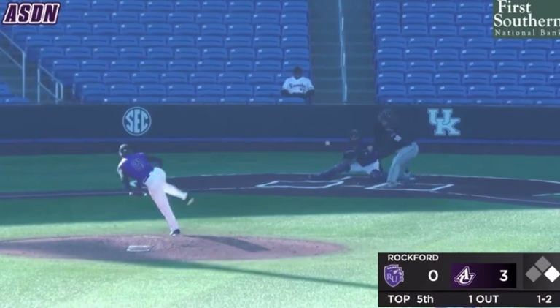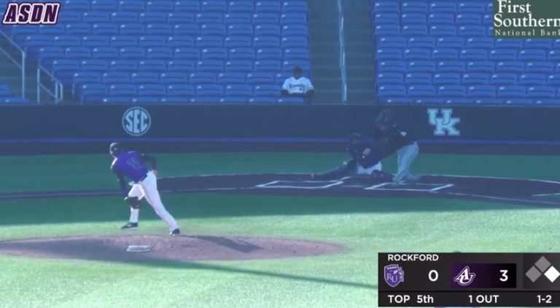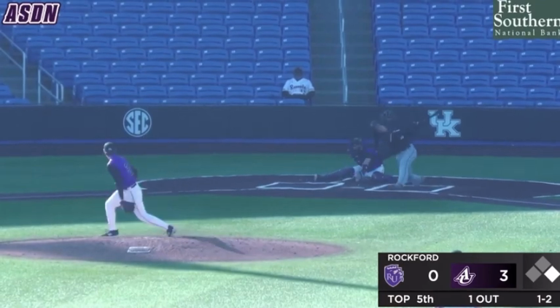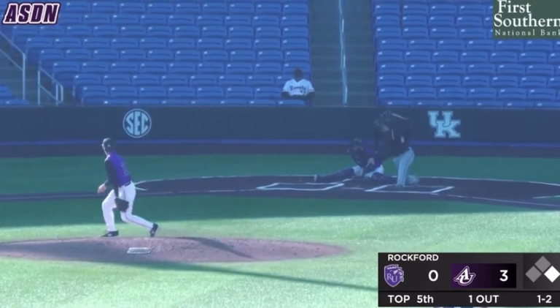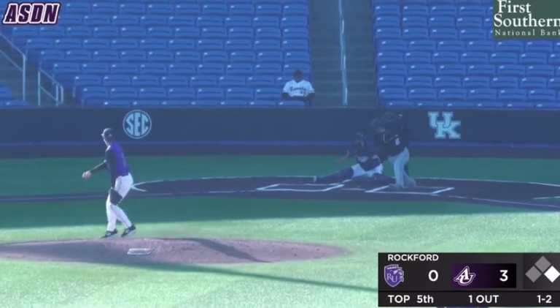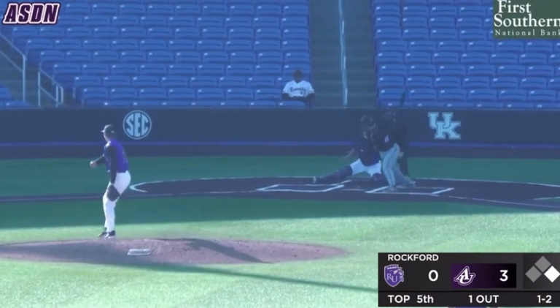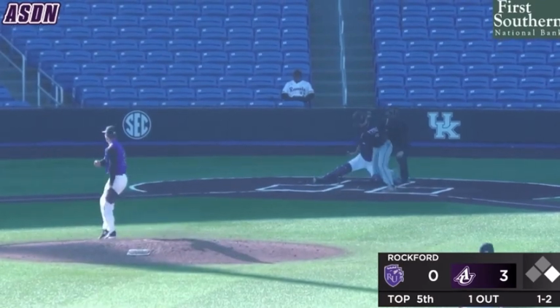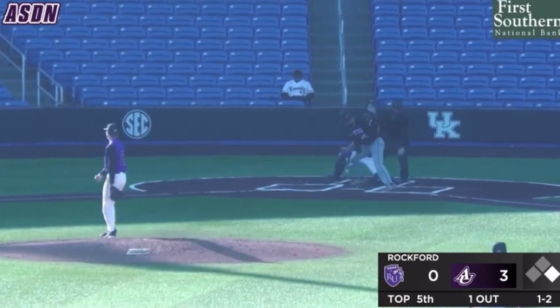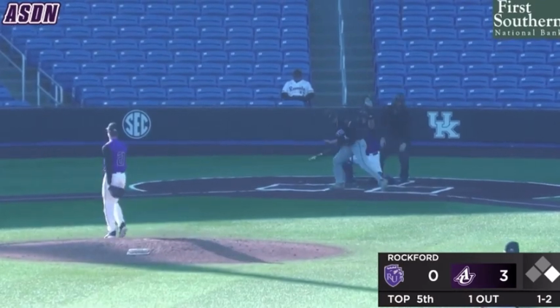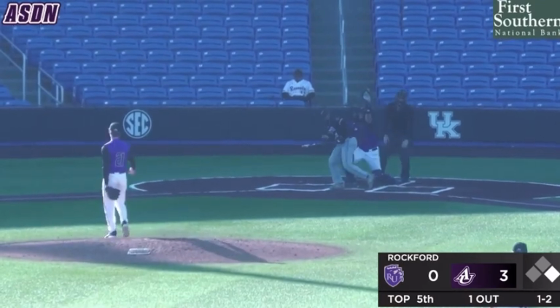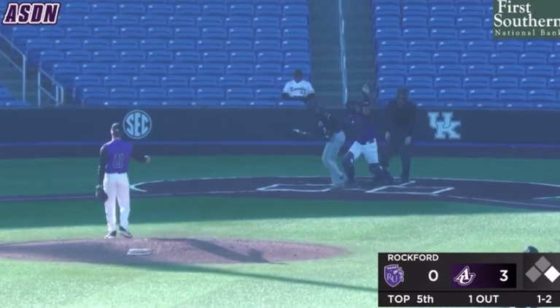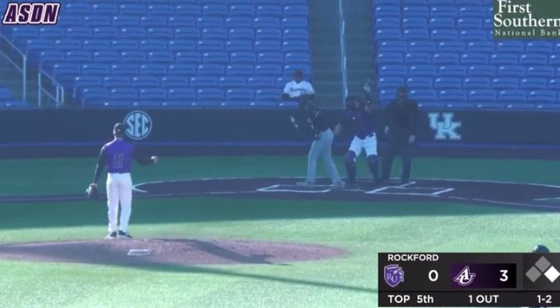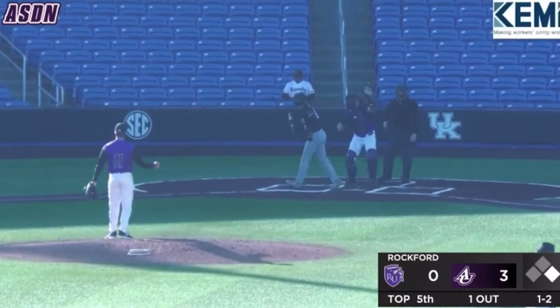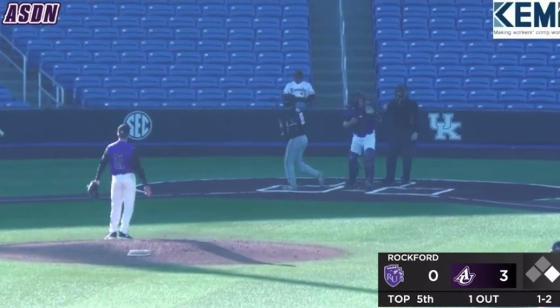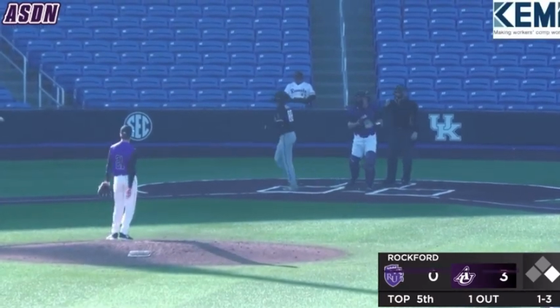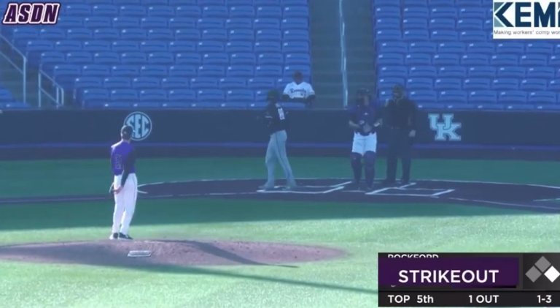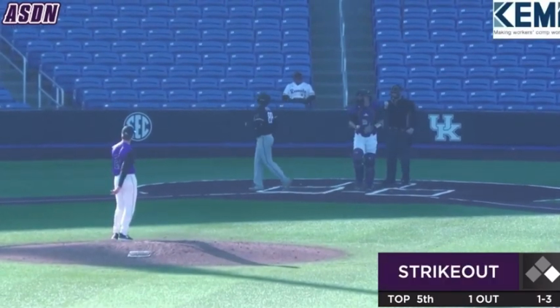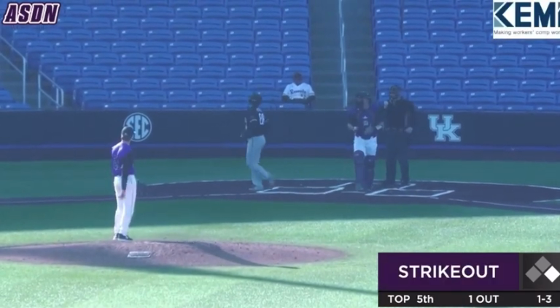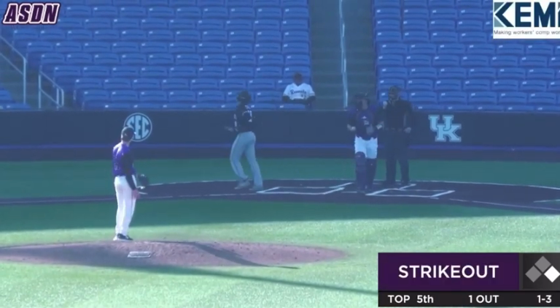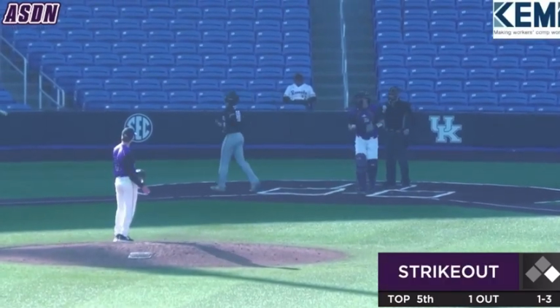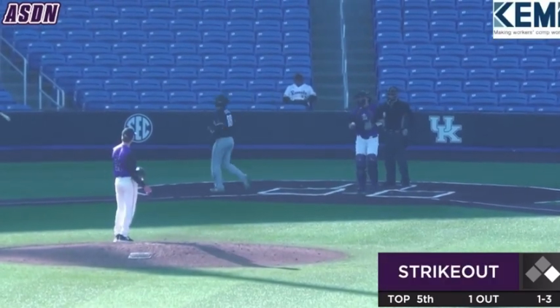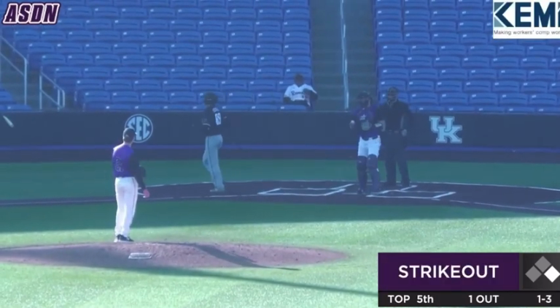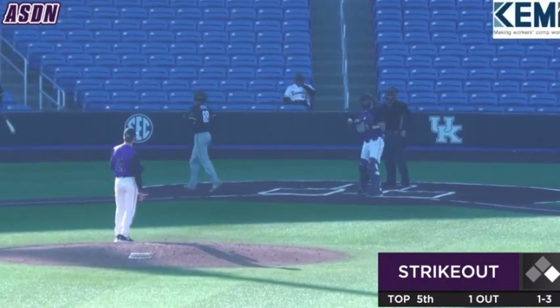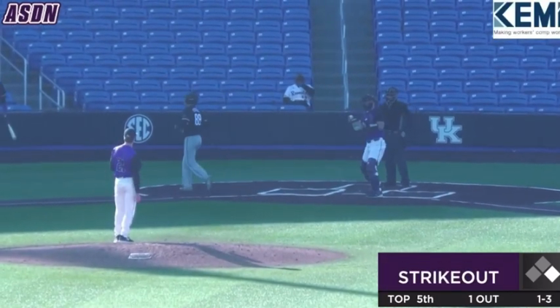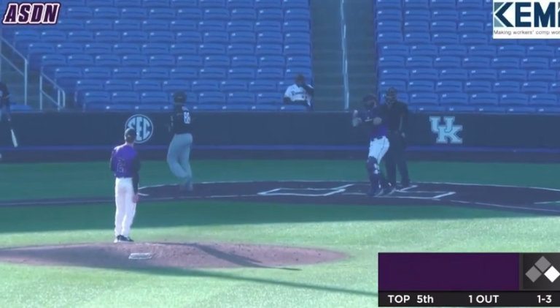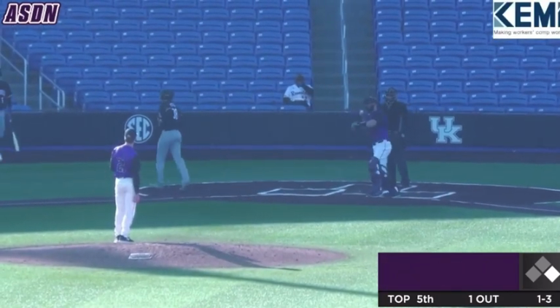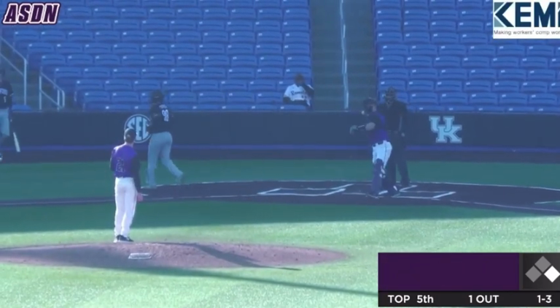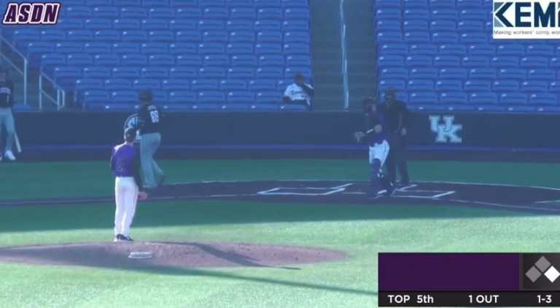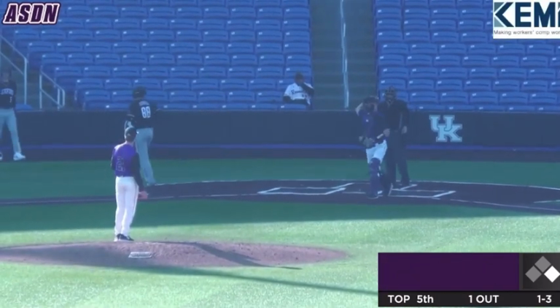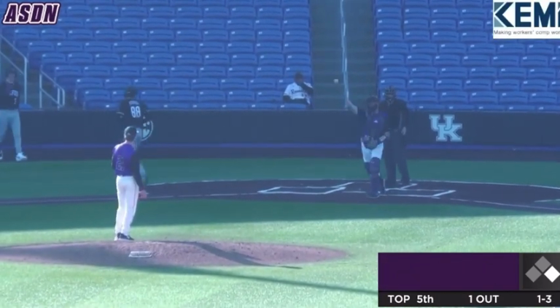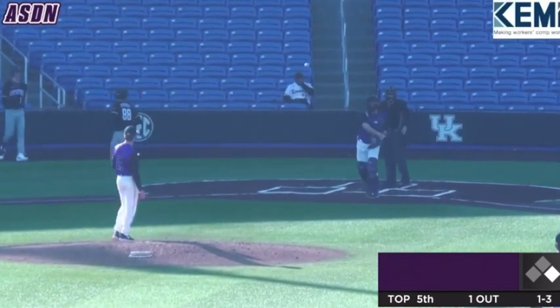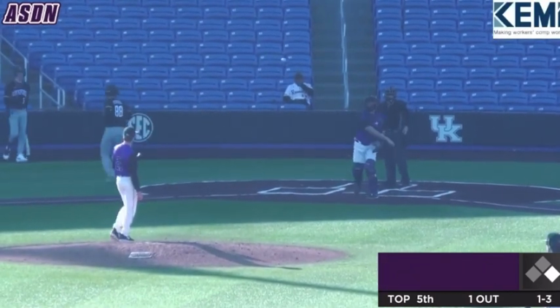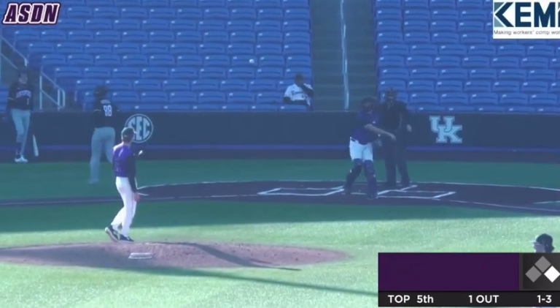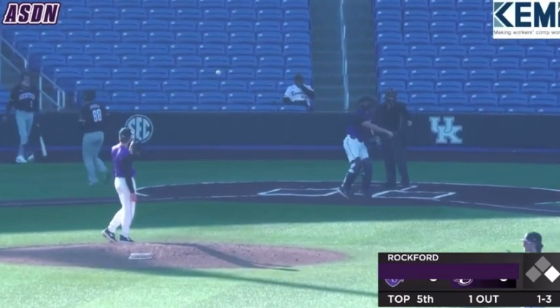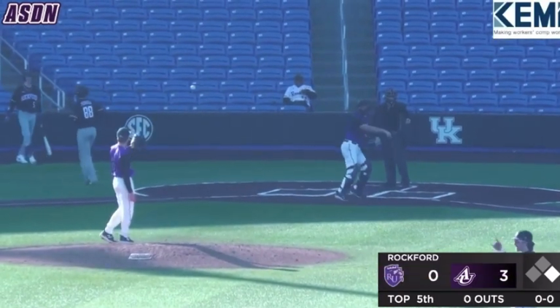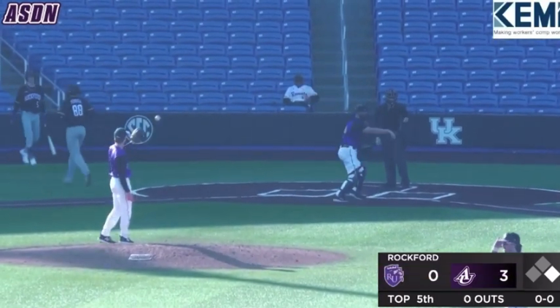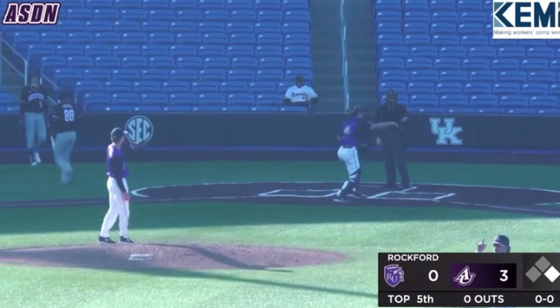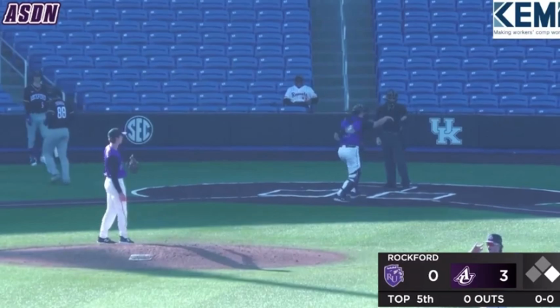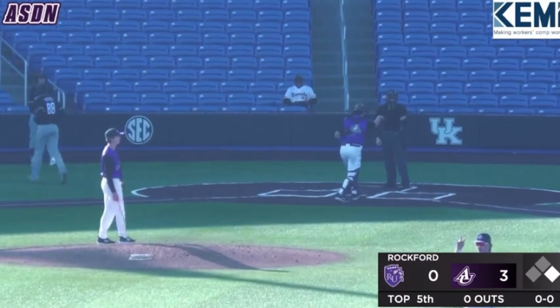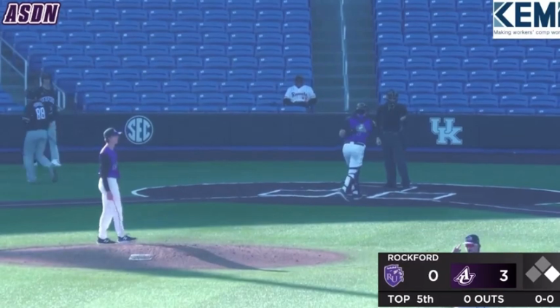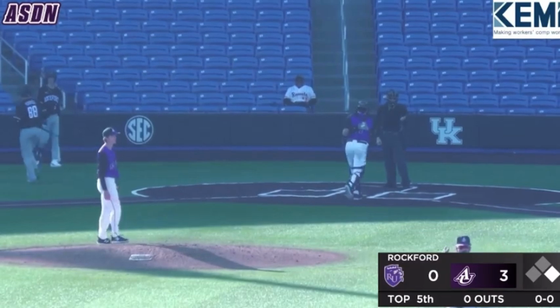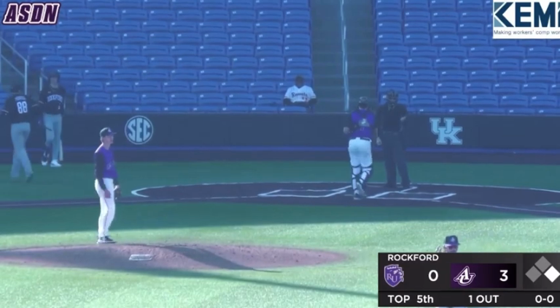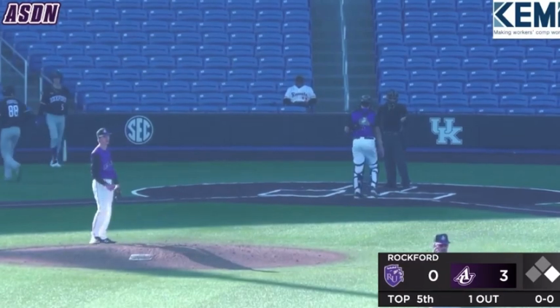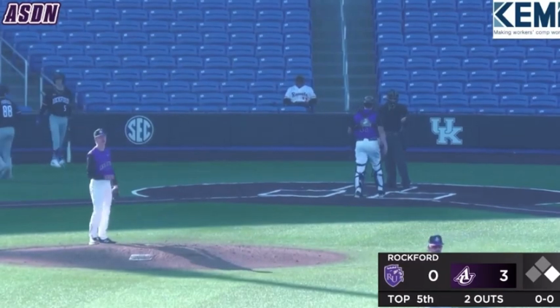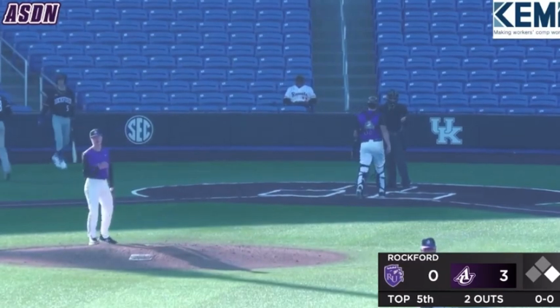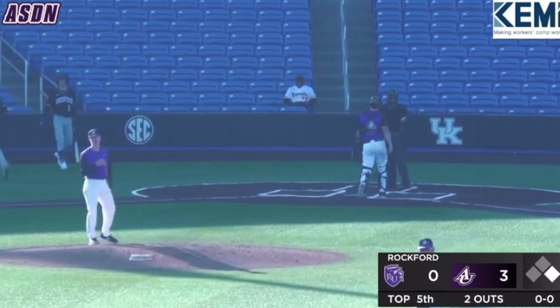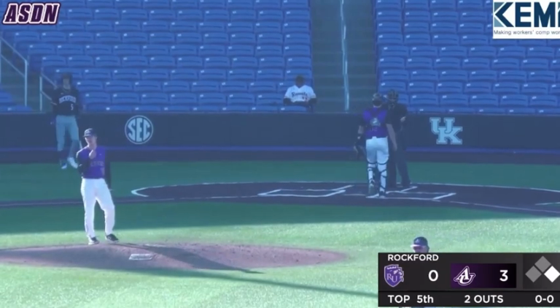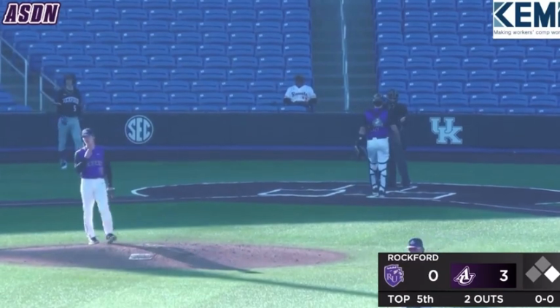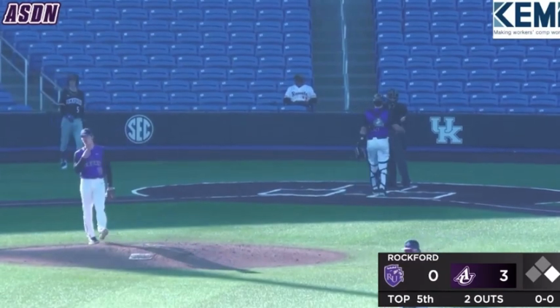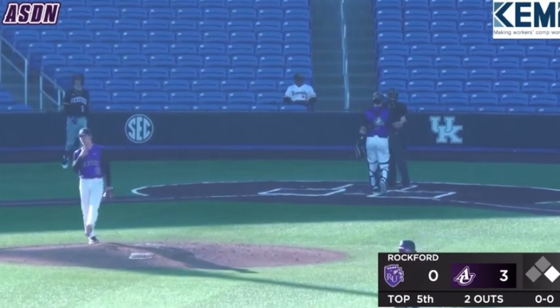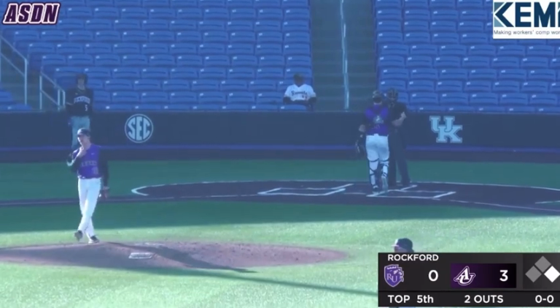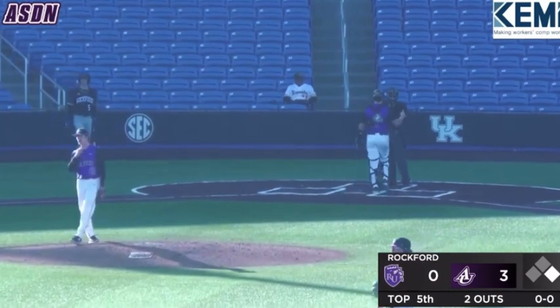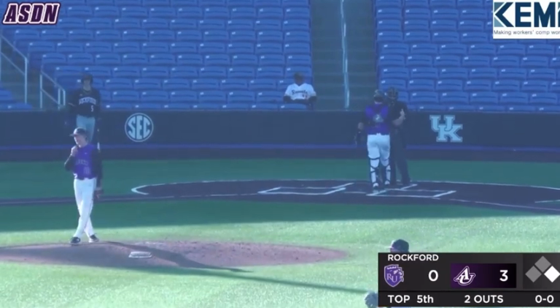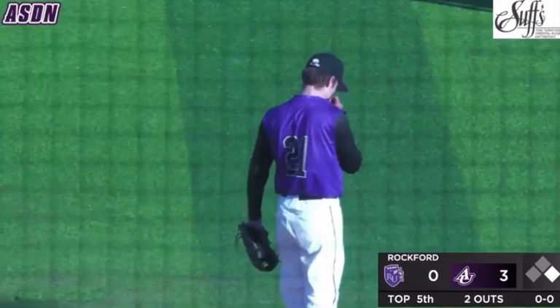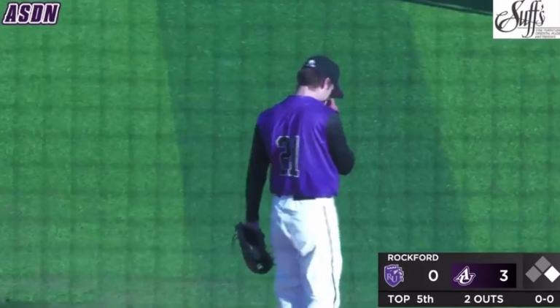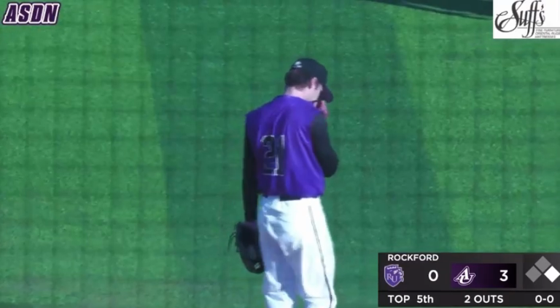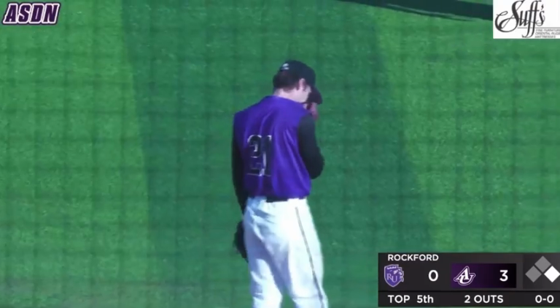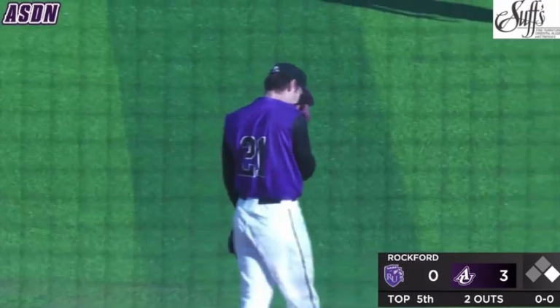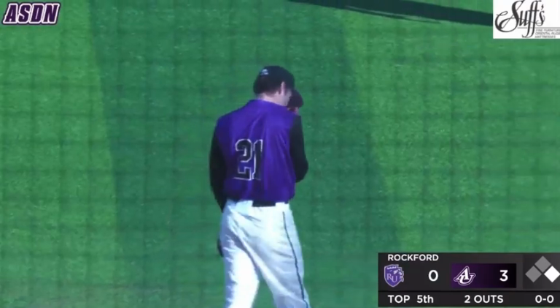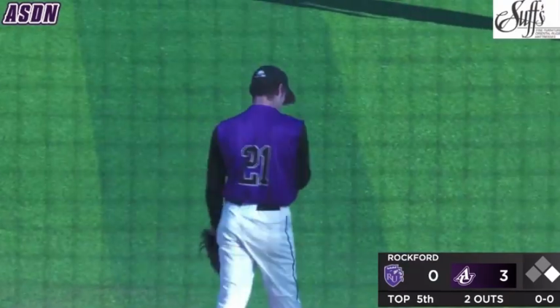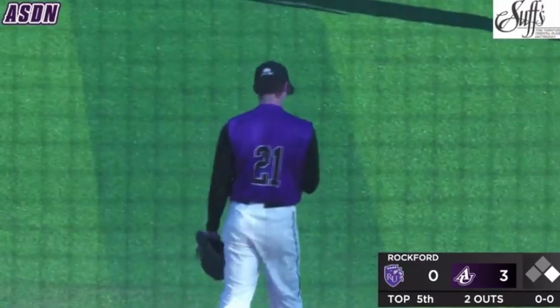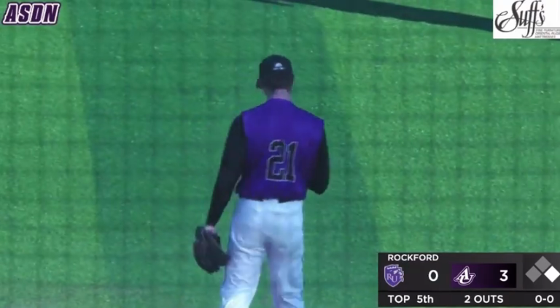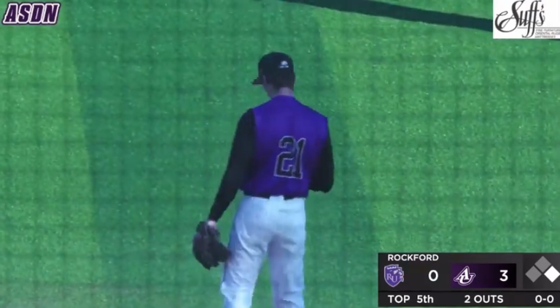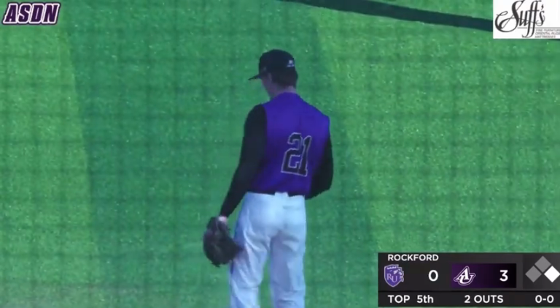Swing and a miss. There's the curveball down in the dirt — that'll sit him down. That's the second strikeout of the inning for Caden. Two away here at the top of the fifth.